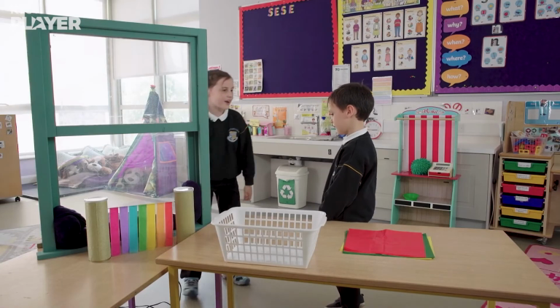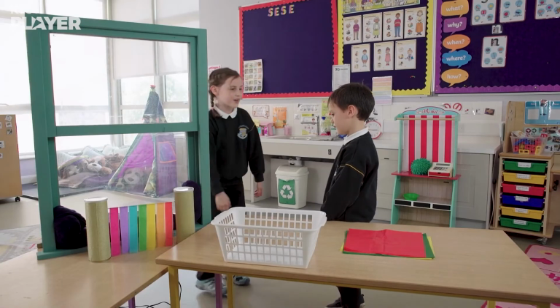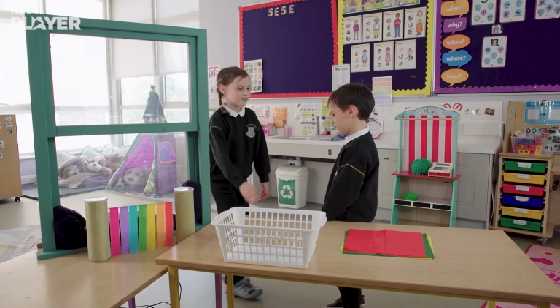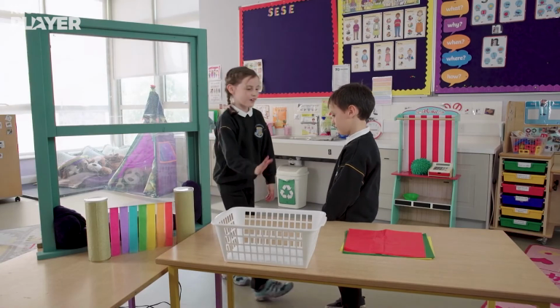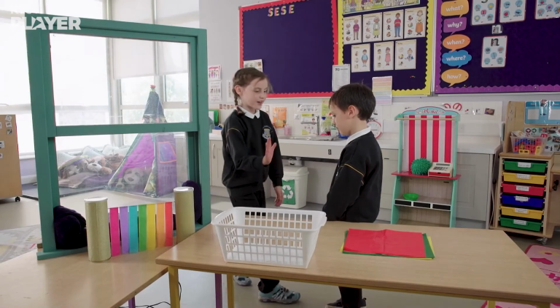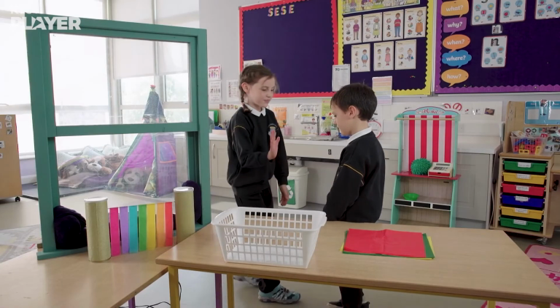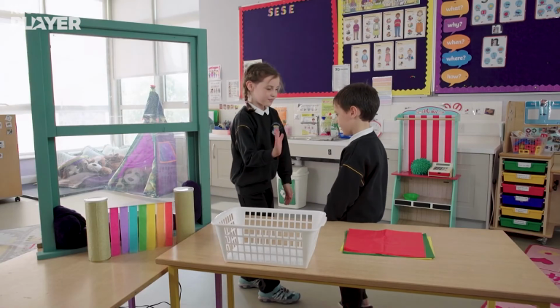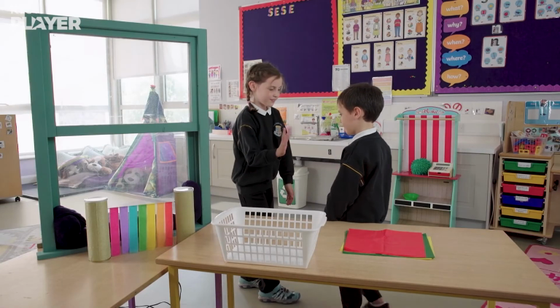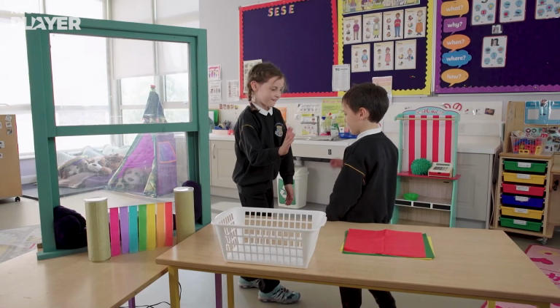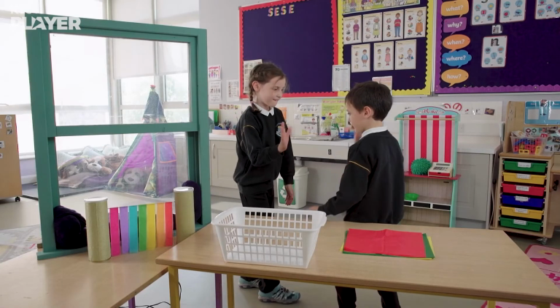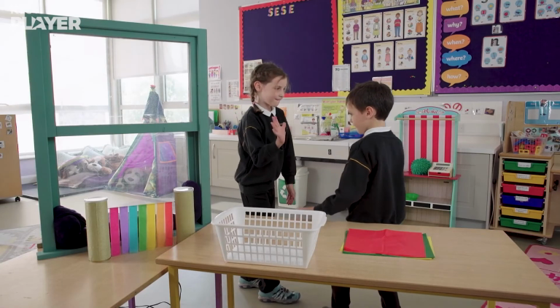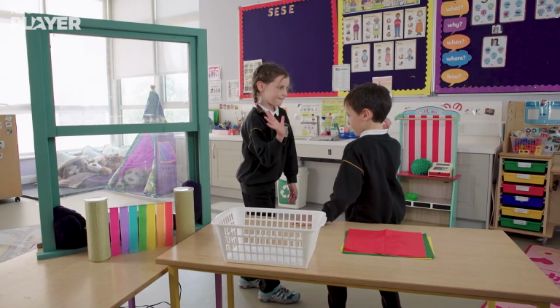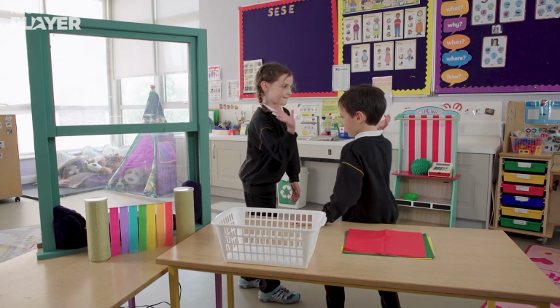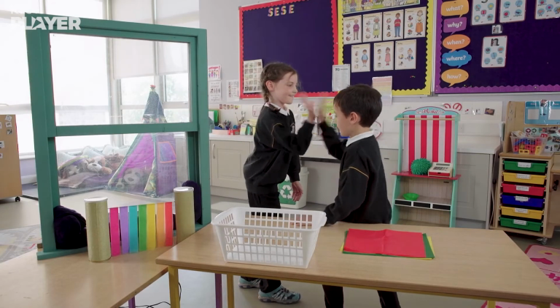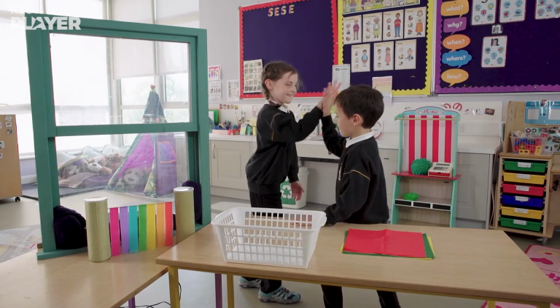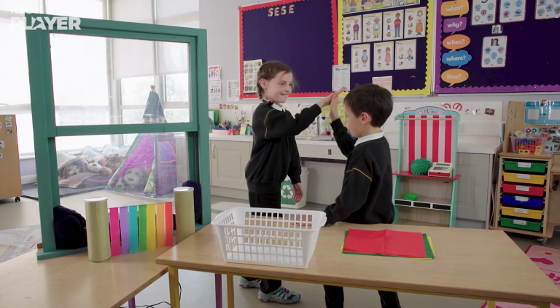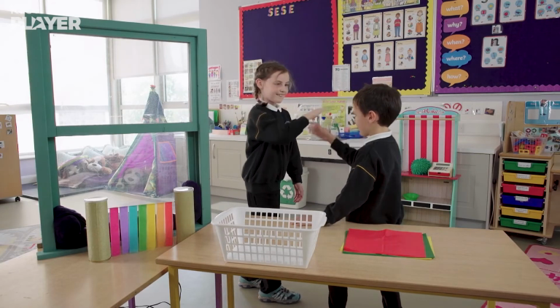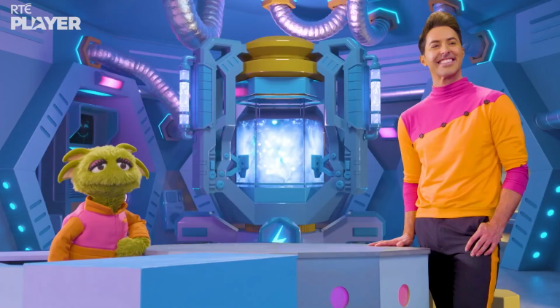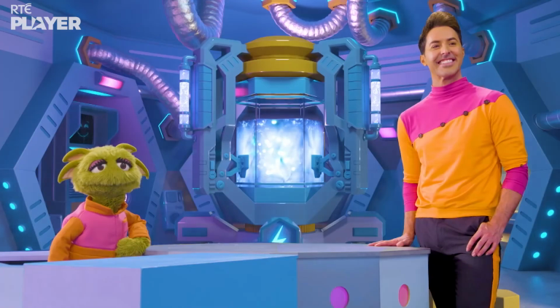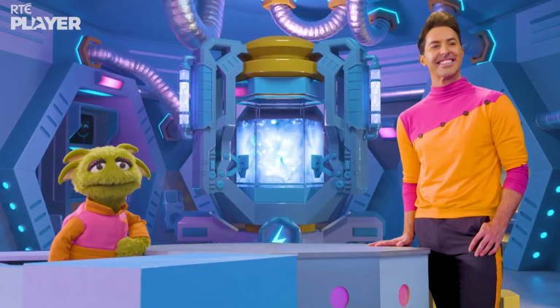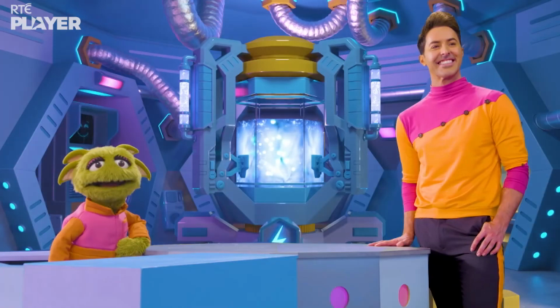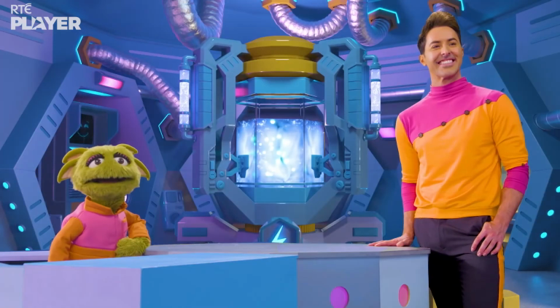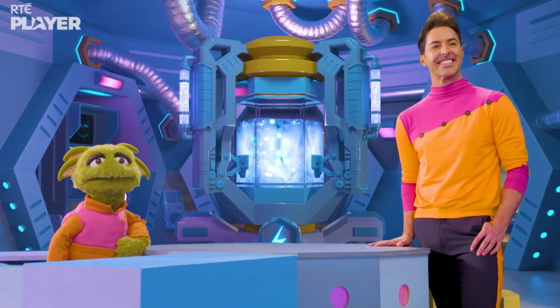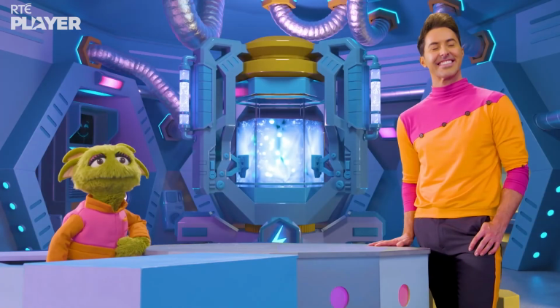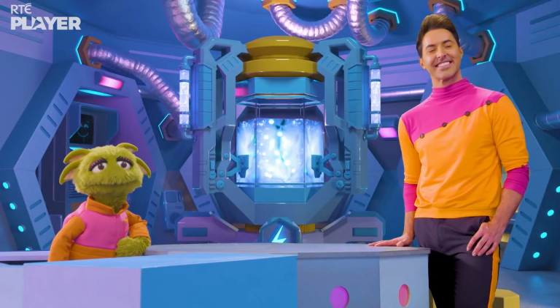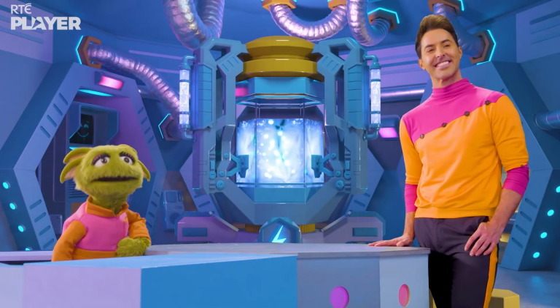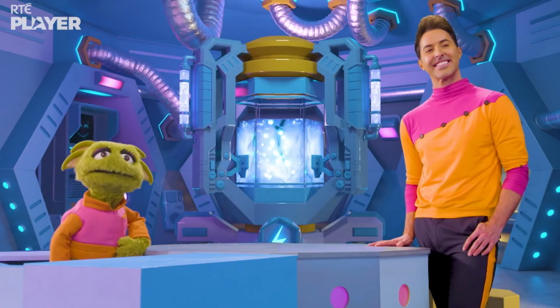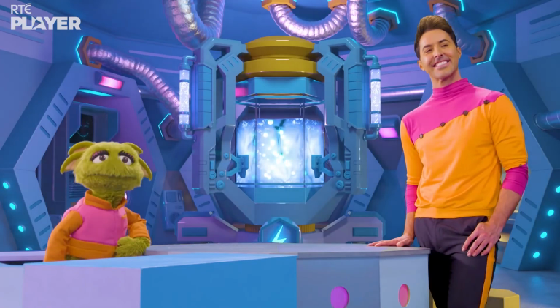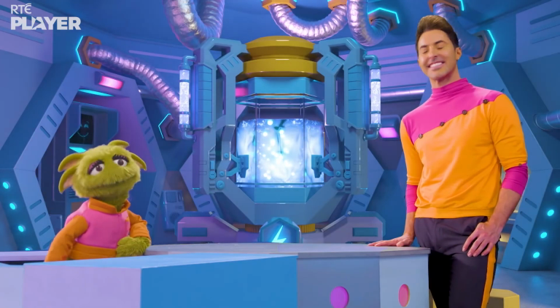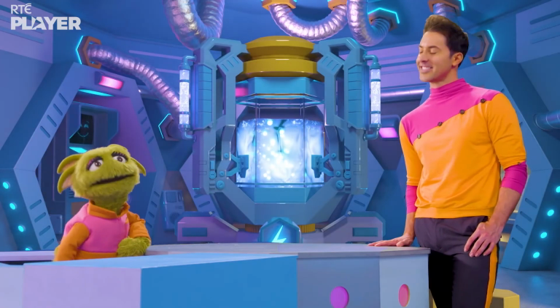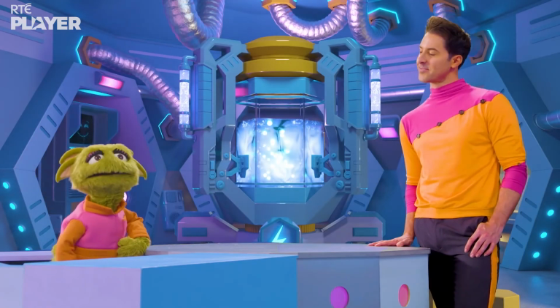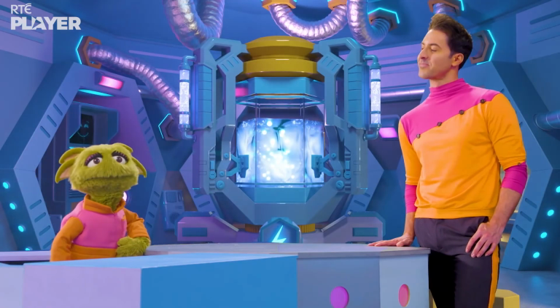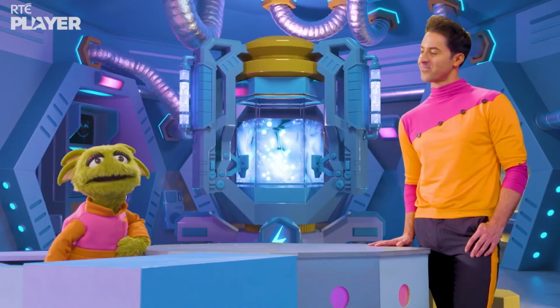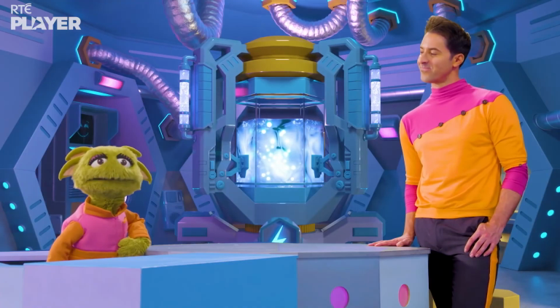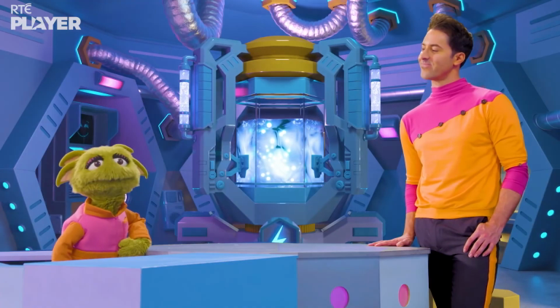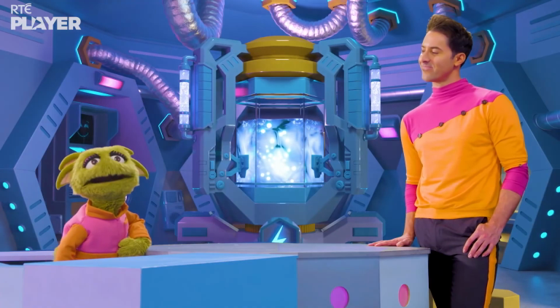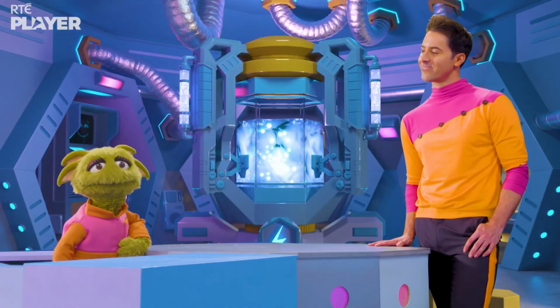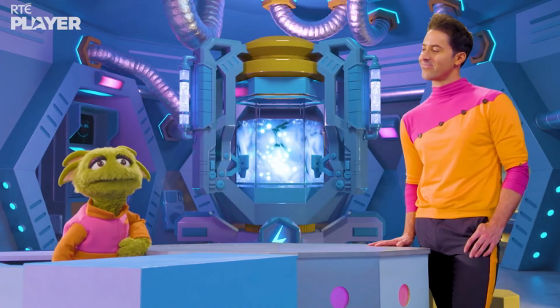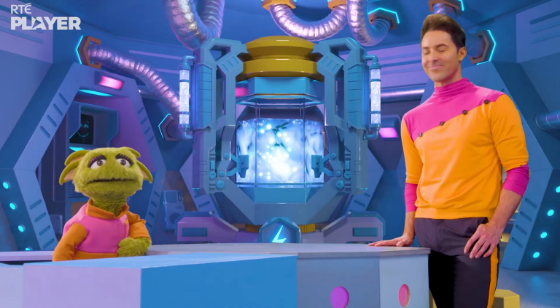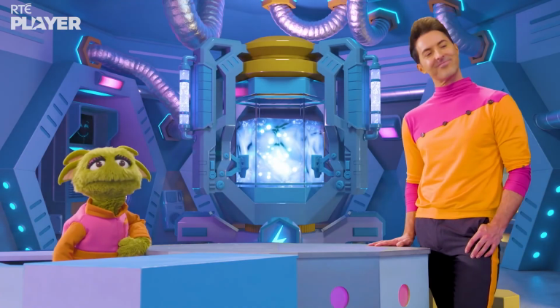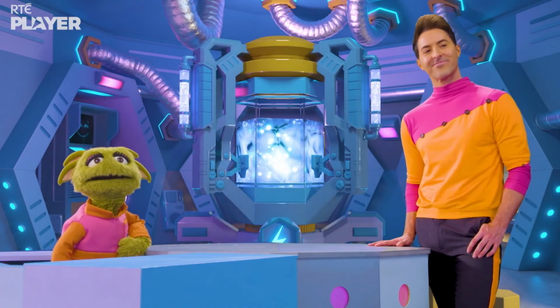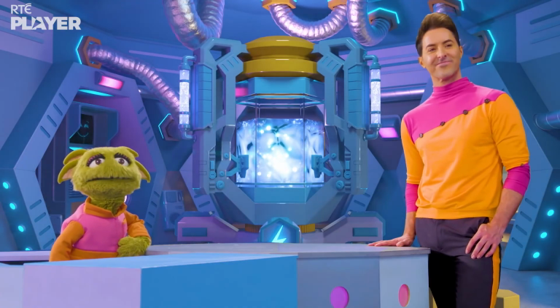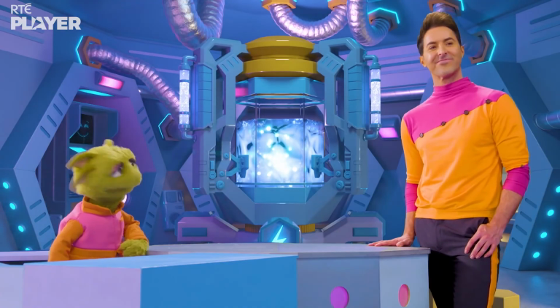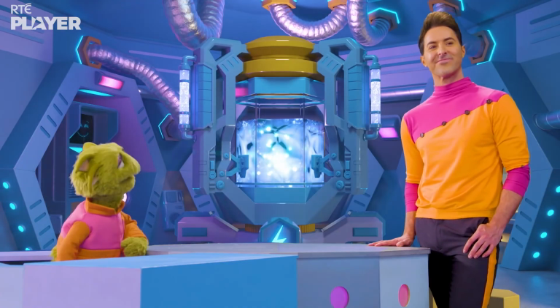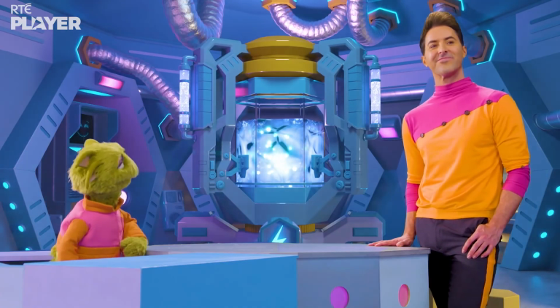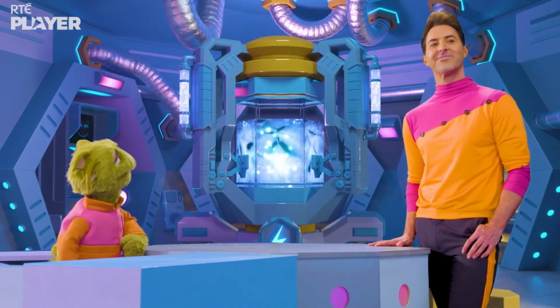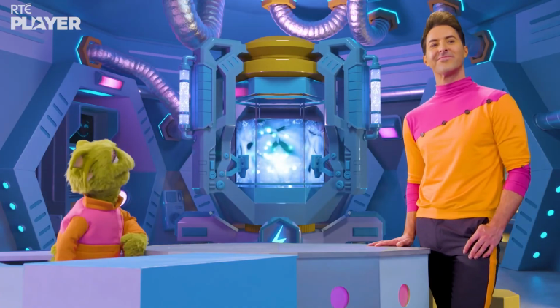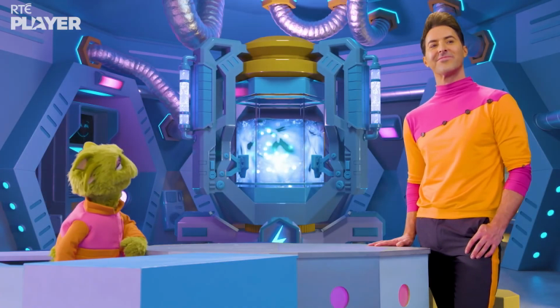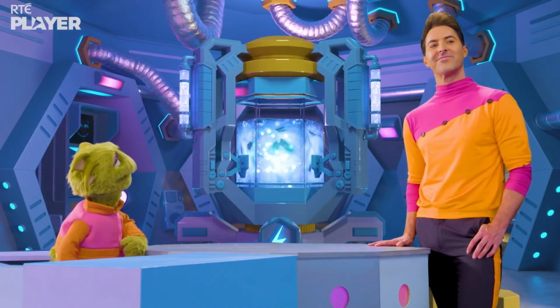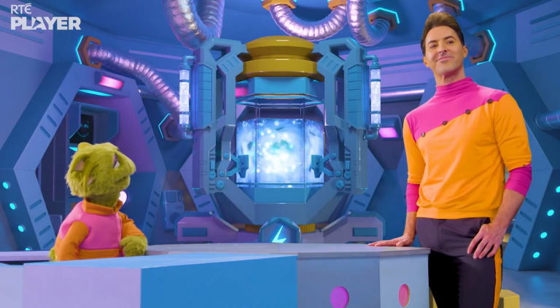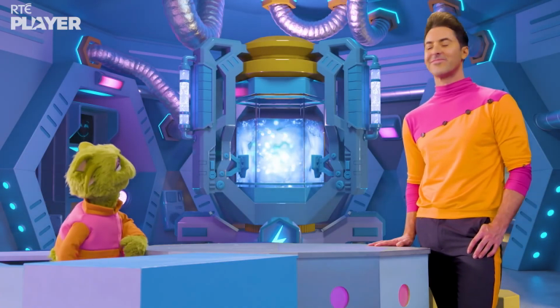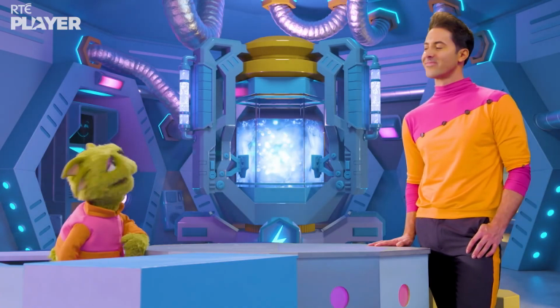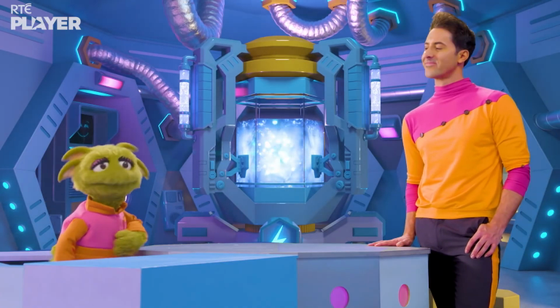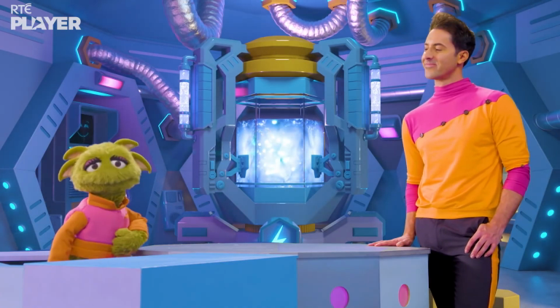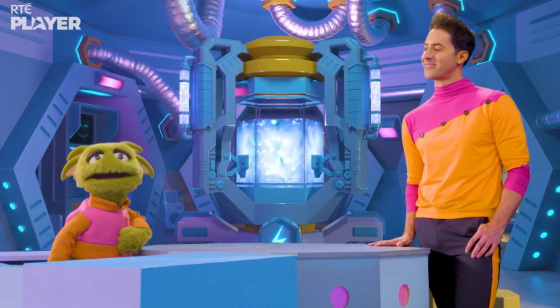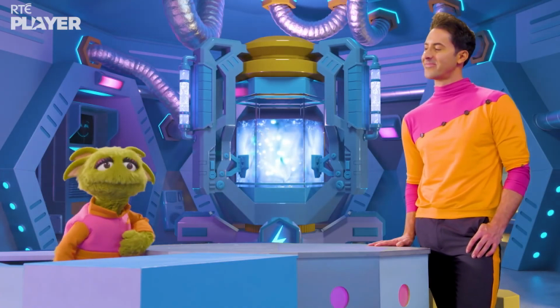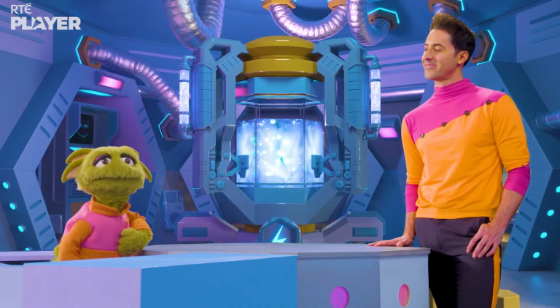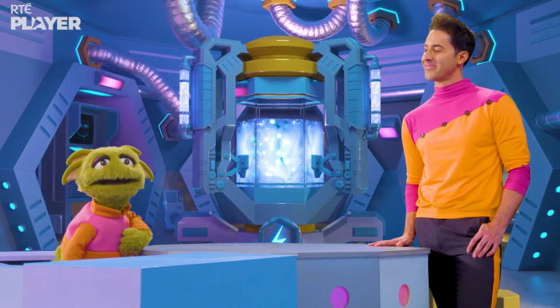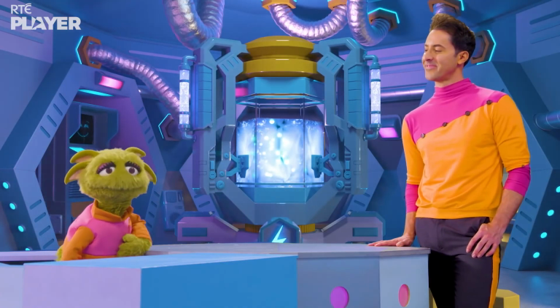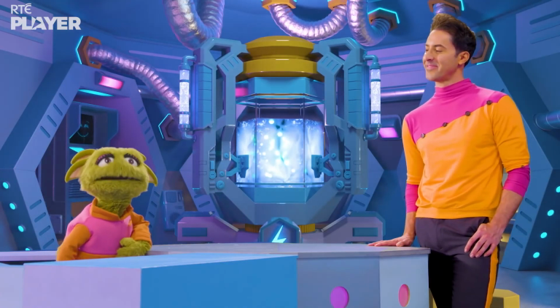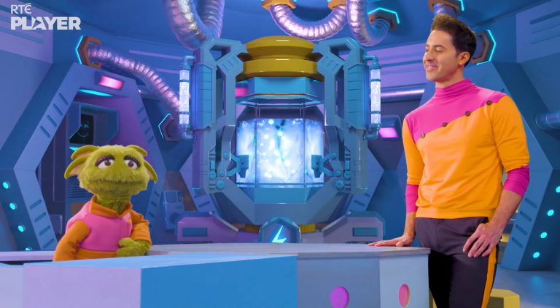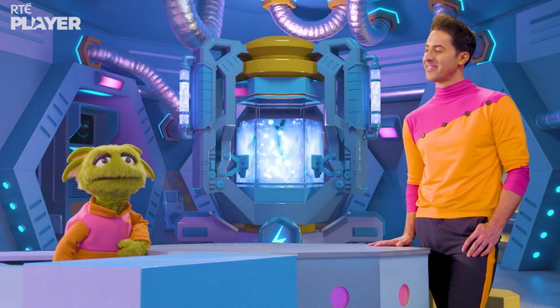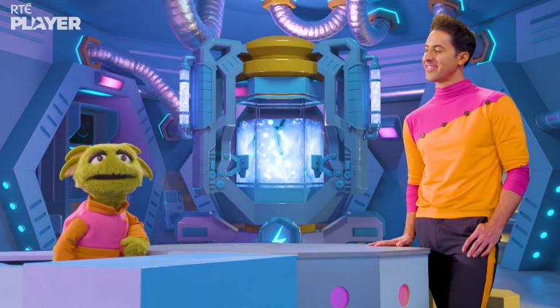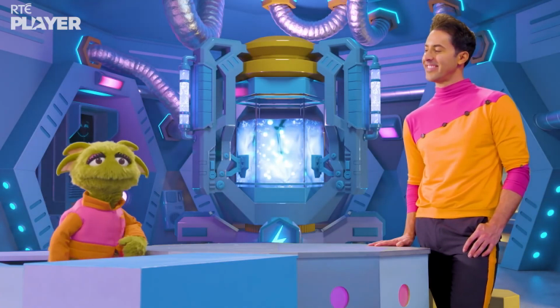High five! Nice work, Maura and Kieron. What an excellent excluder.